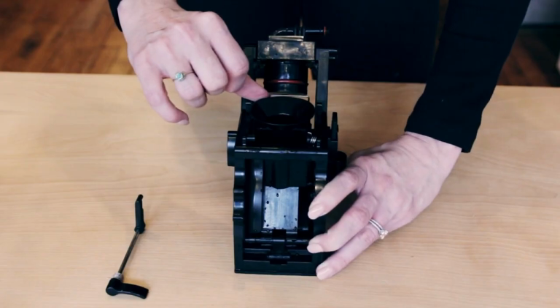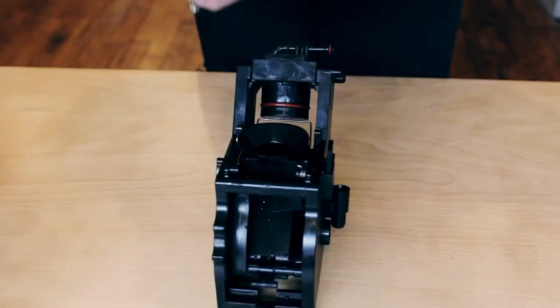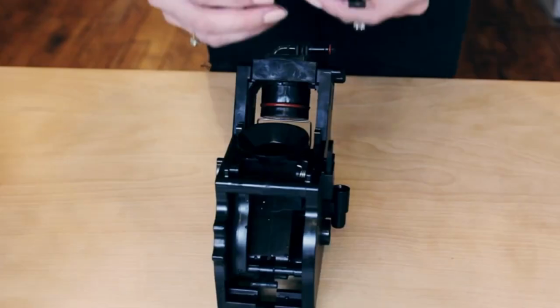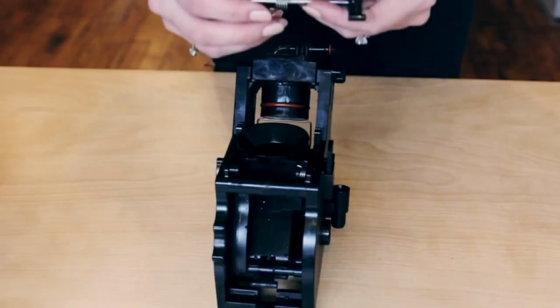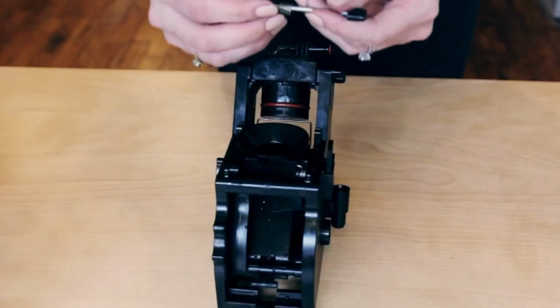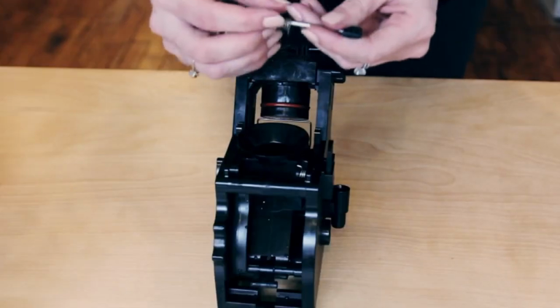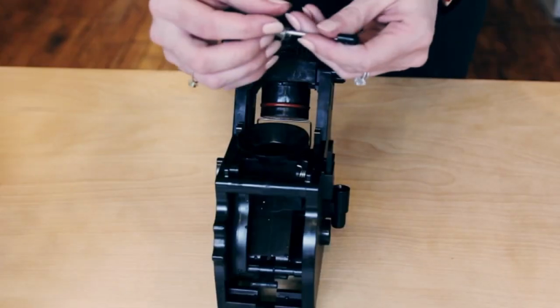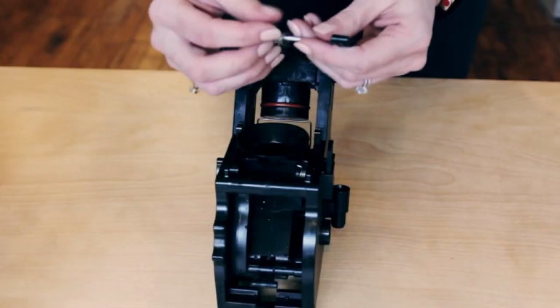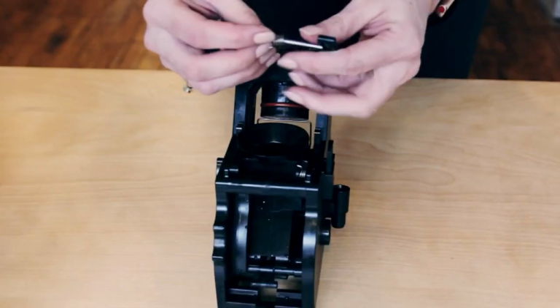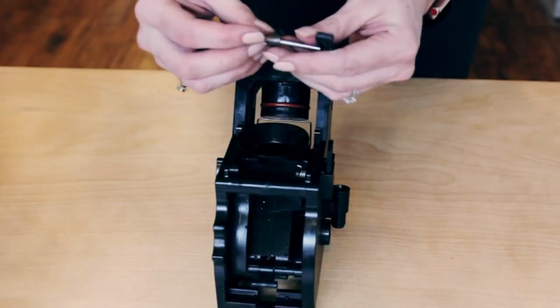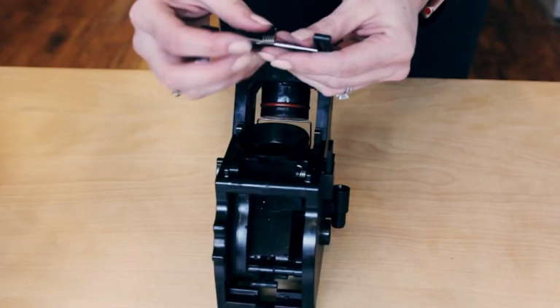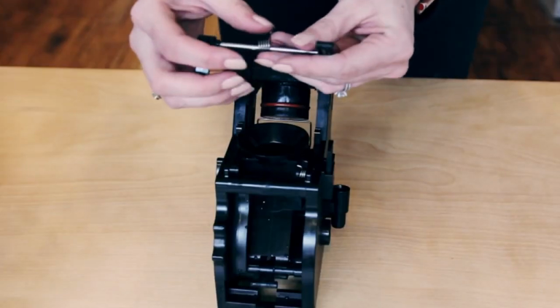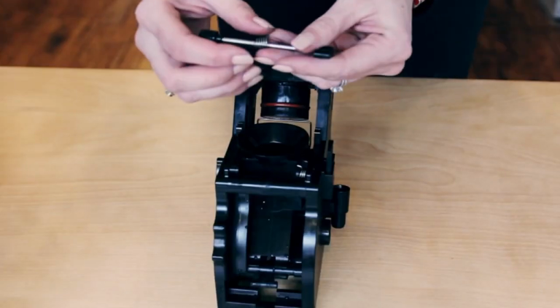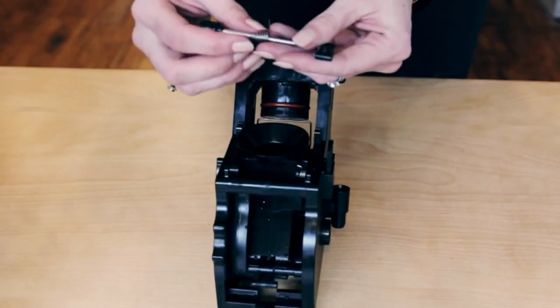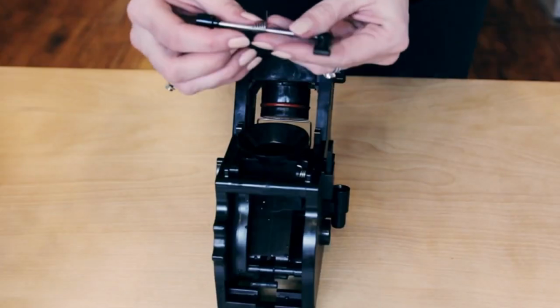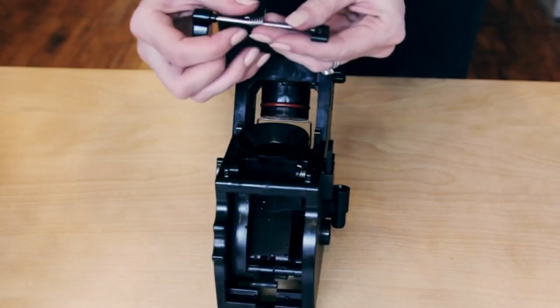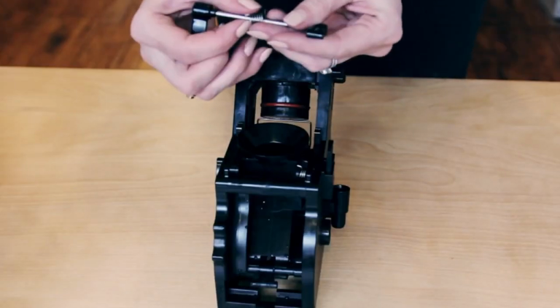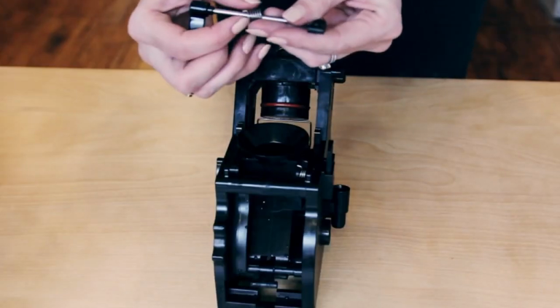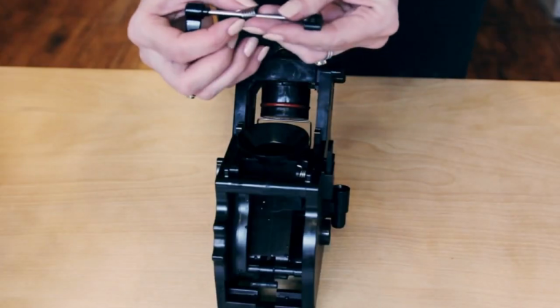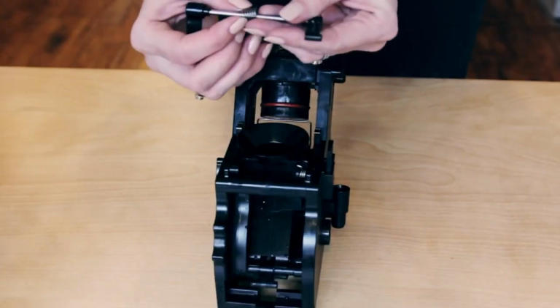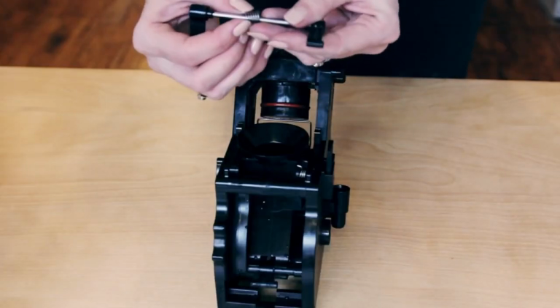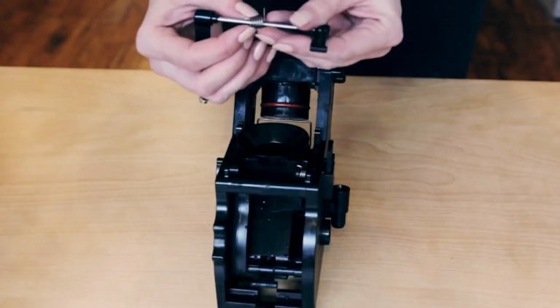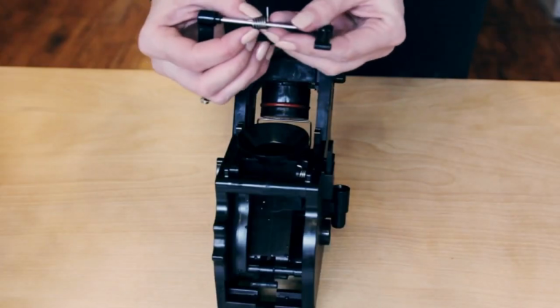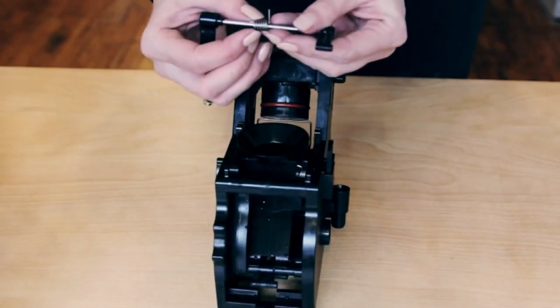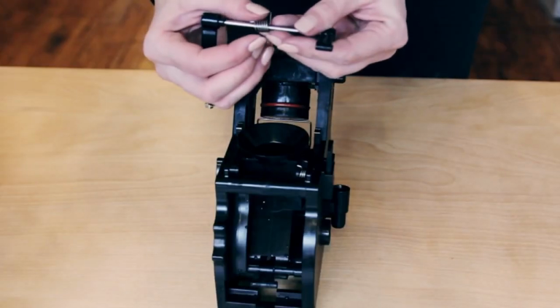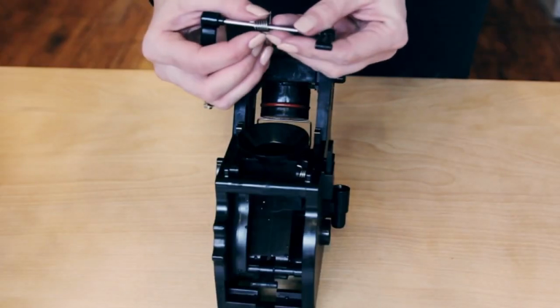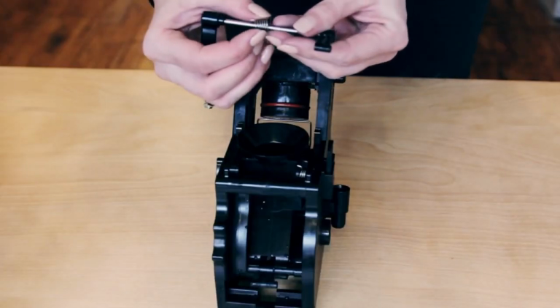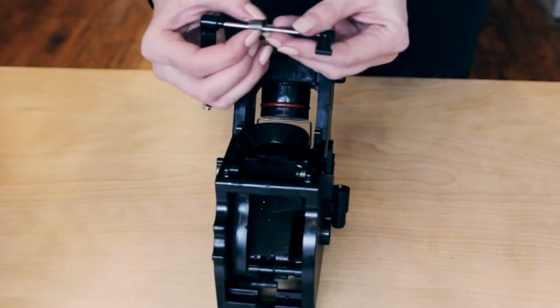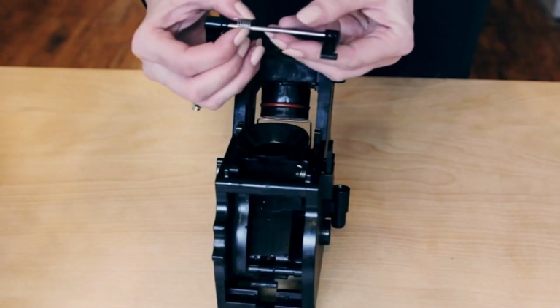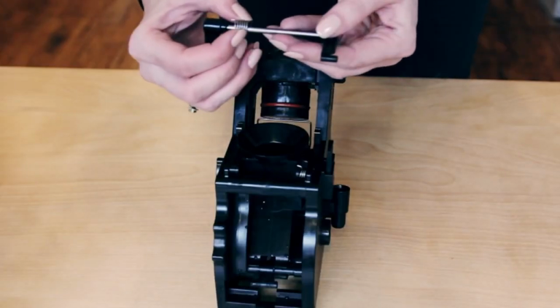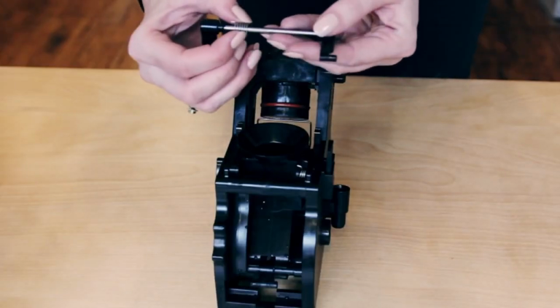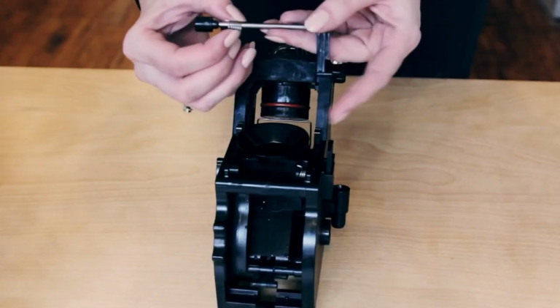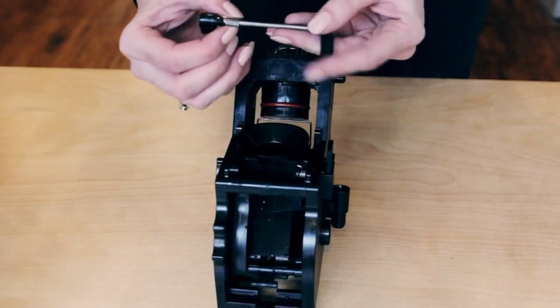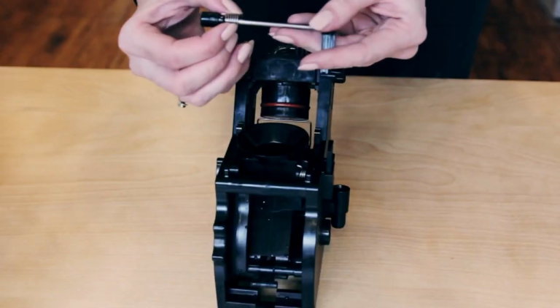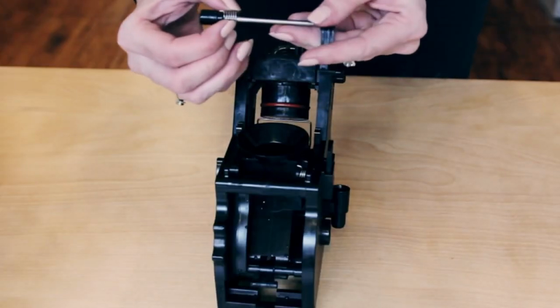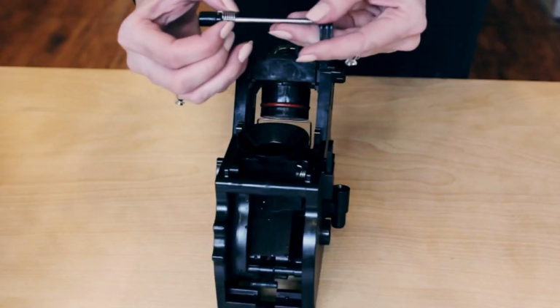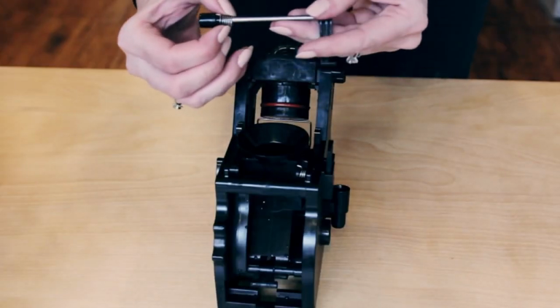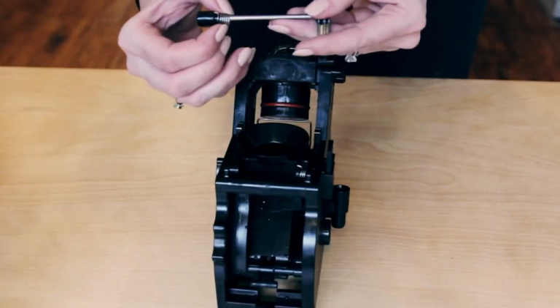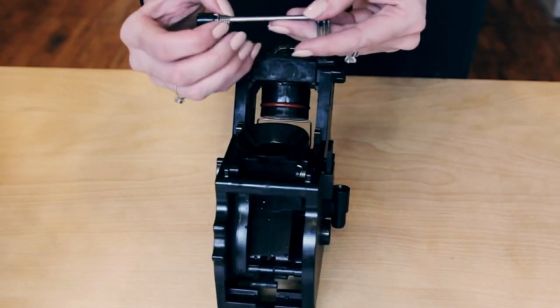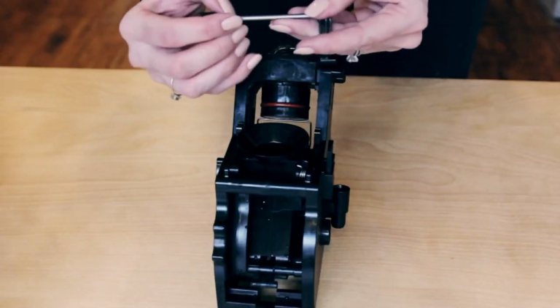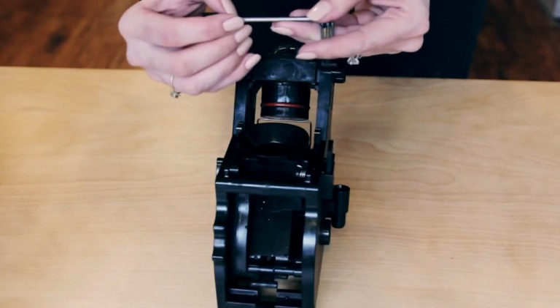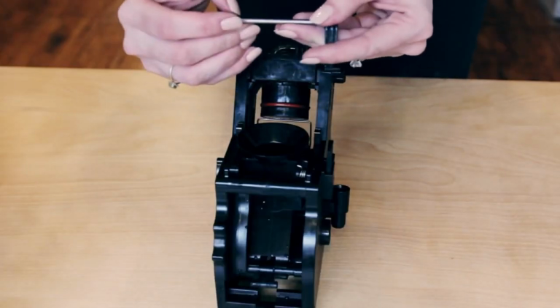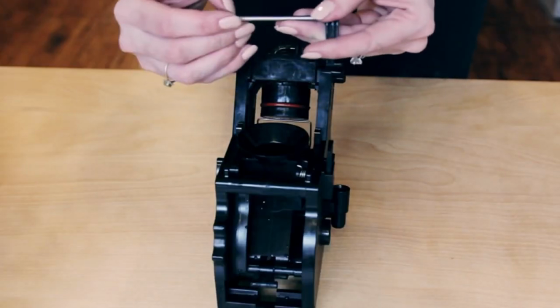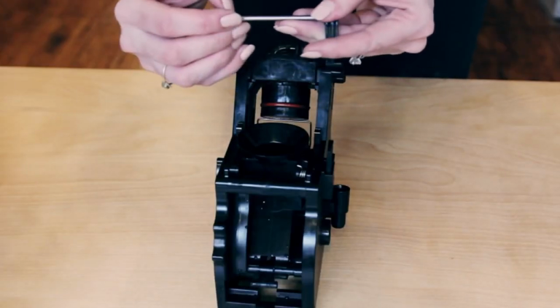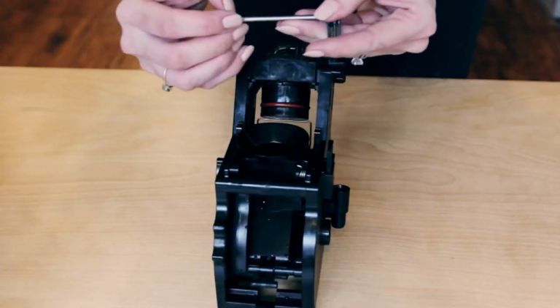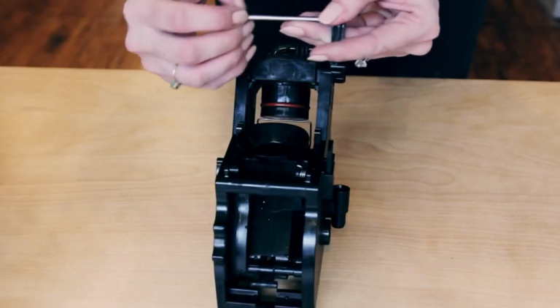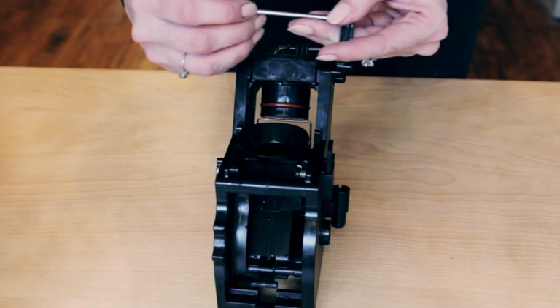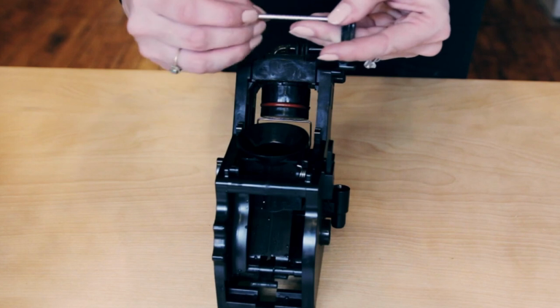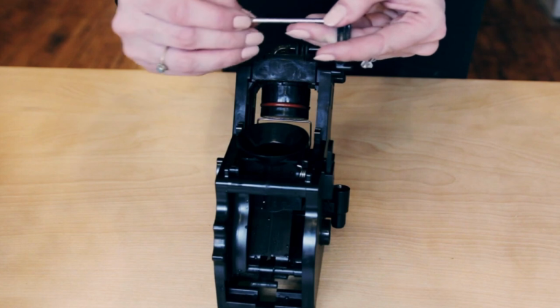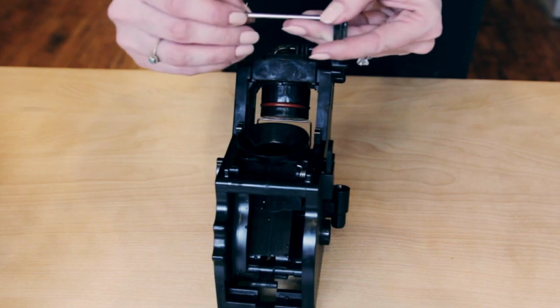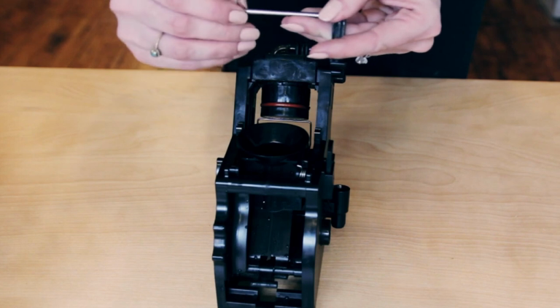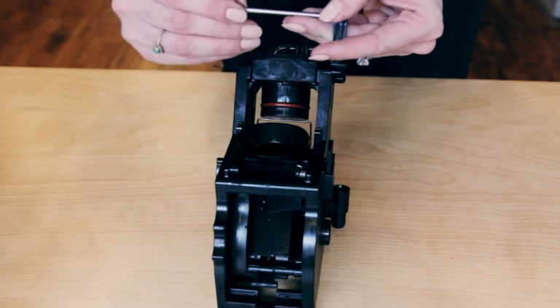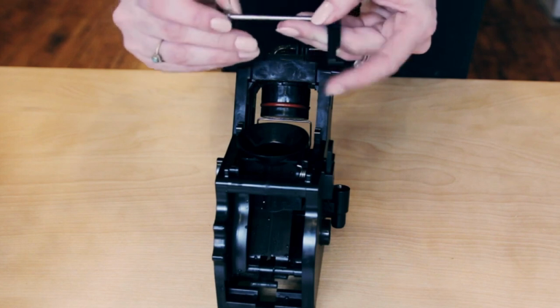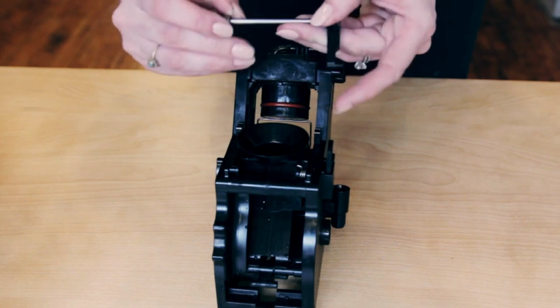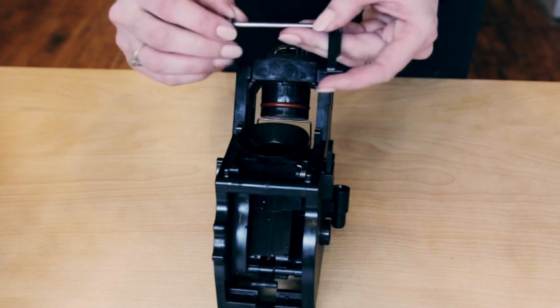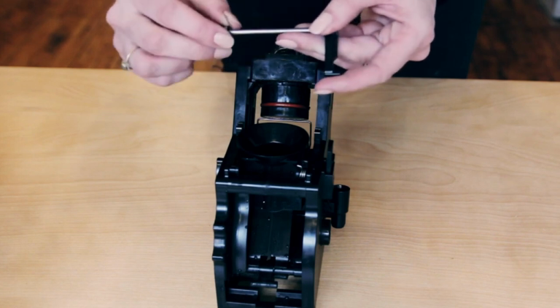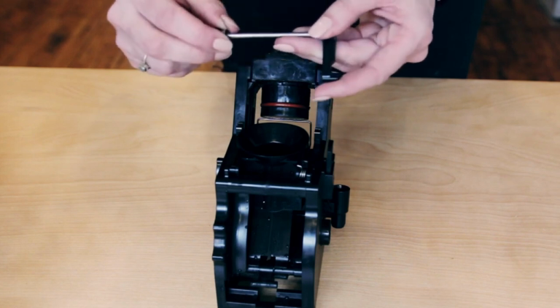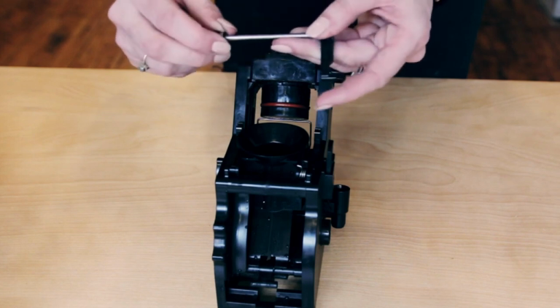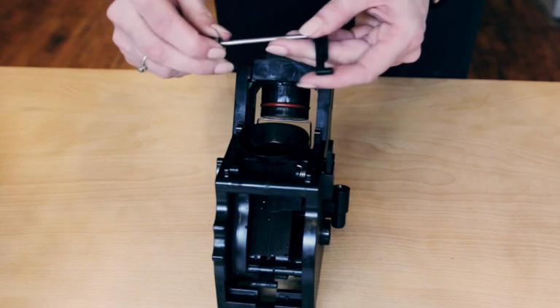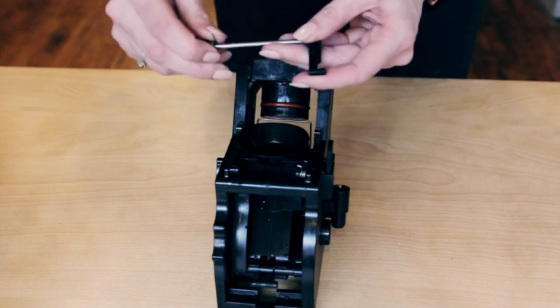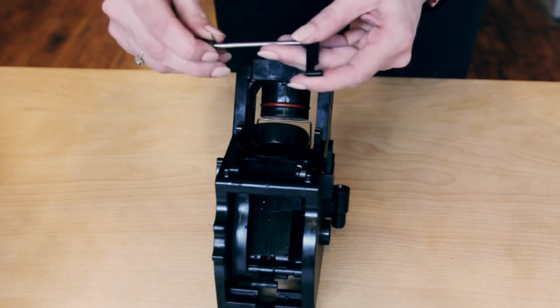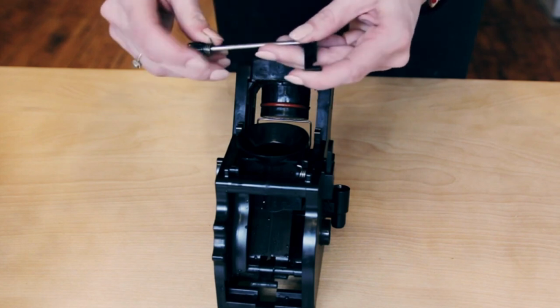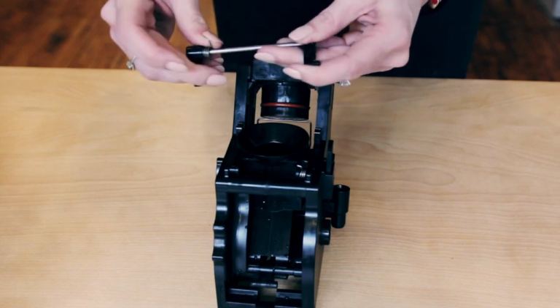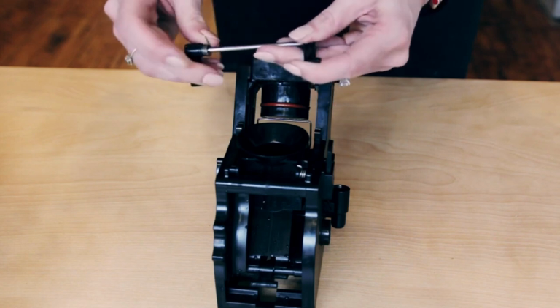If your spring is loose, you want to find the 90 degree bend and make sure that's in firmly so the spring's in the right place.